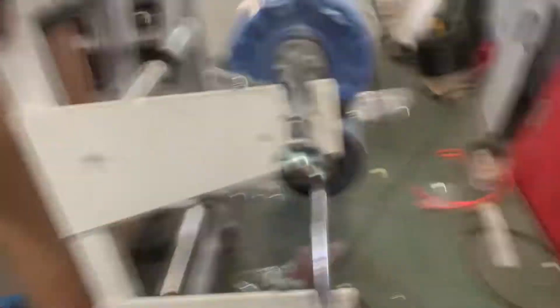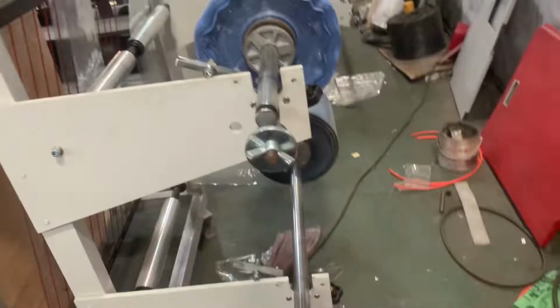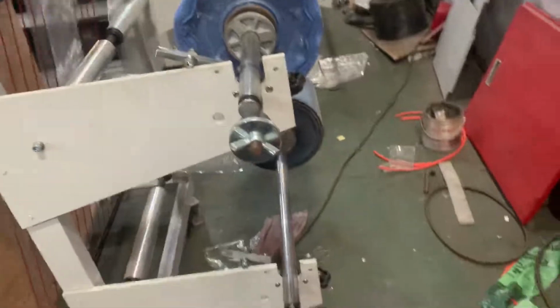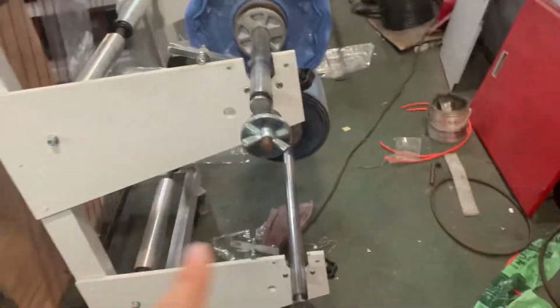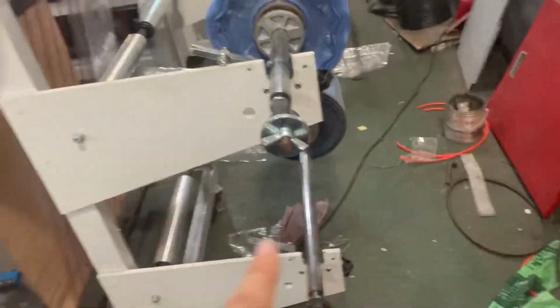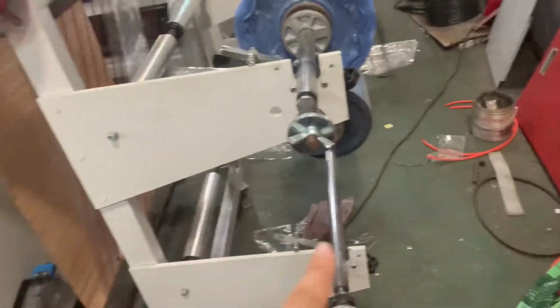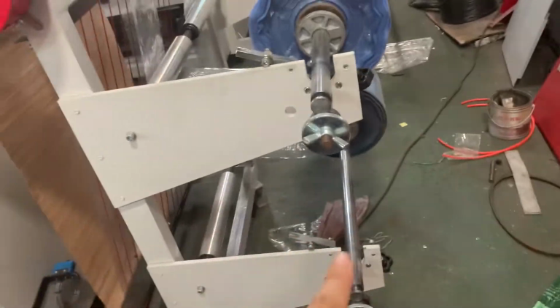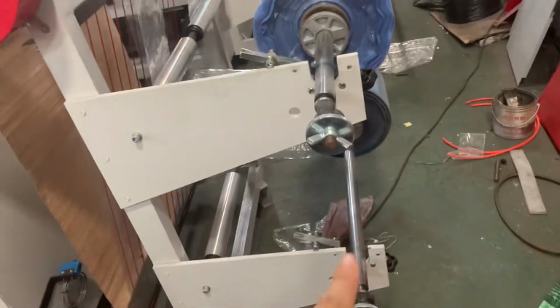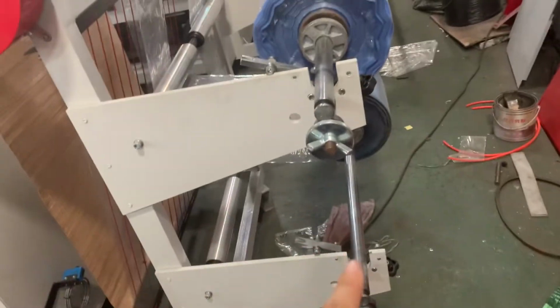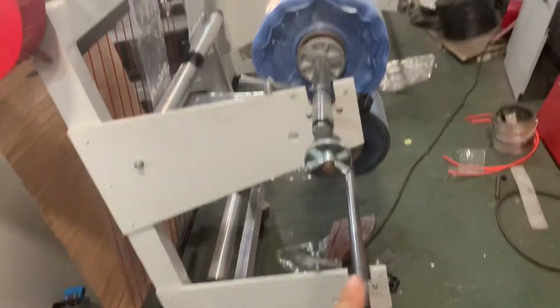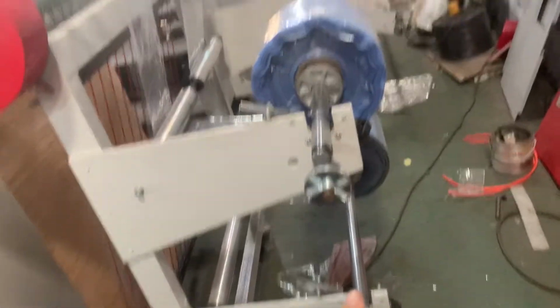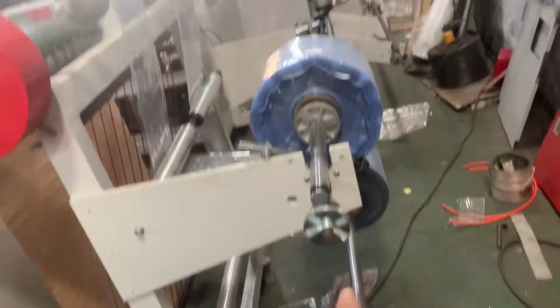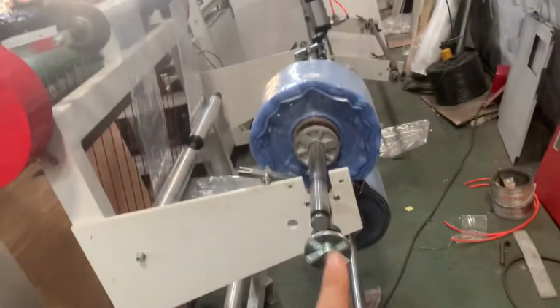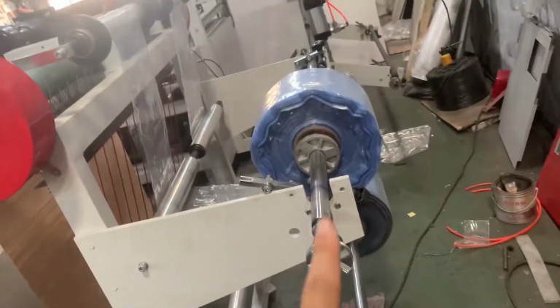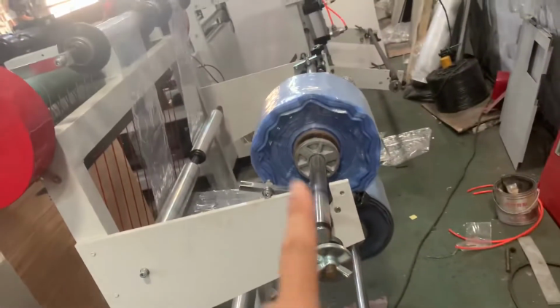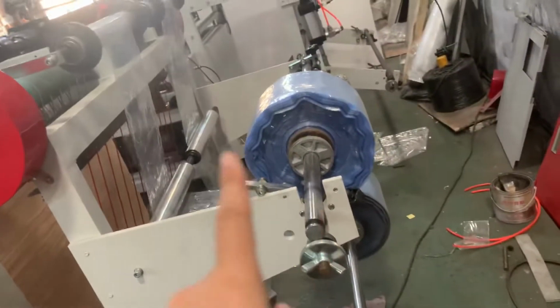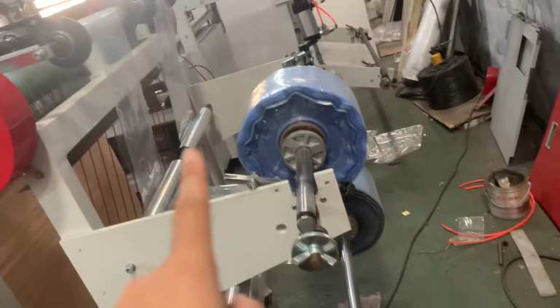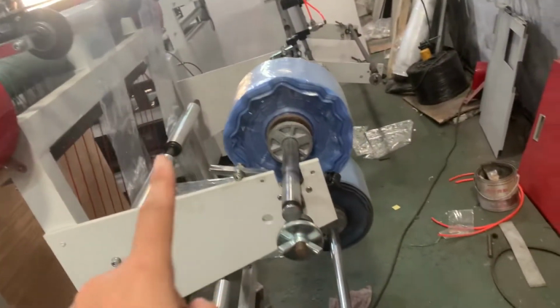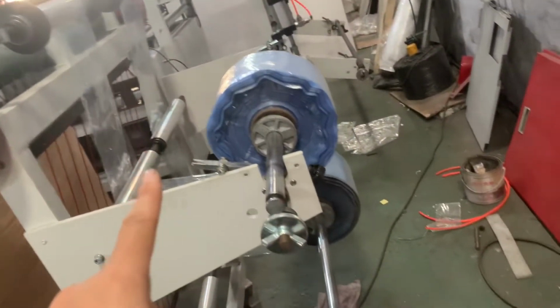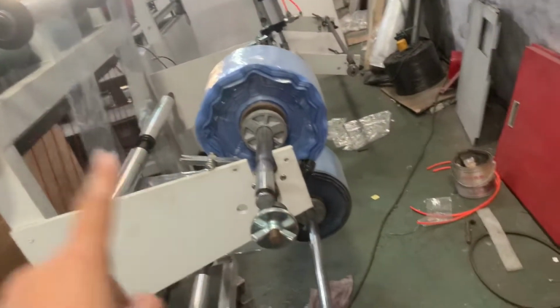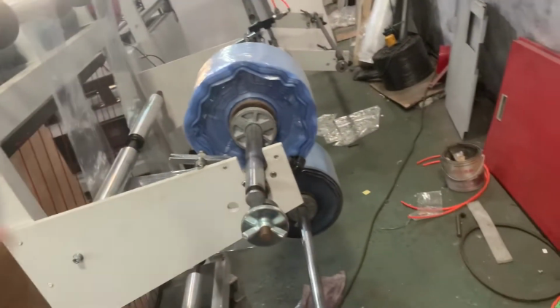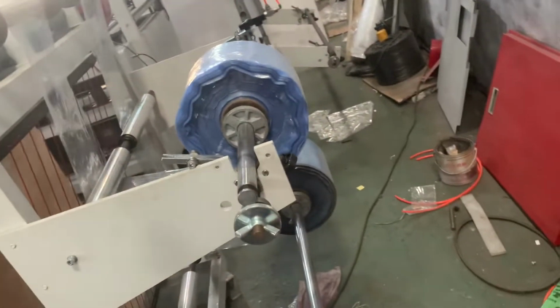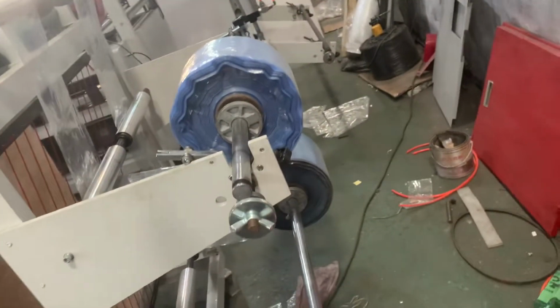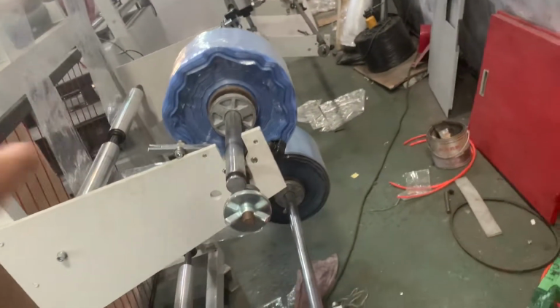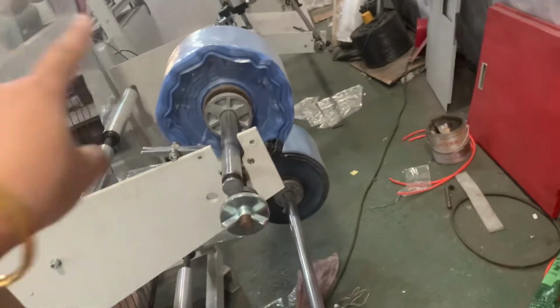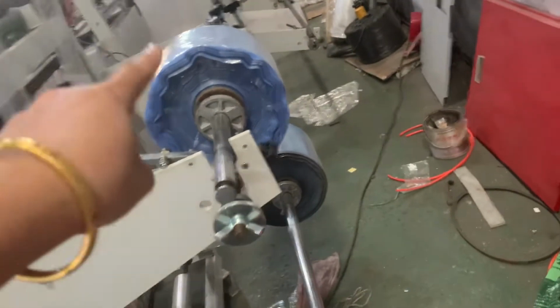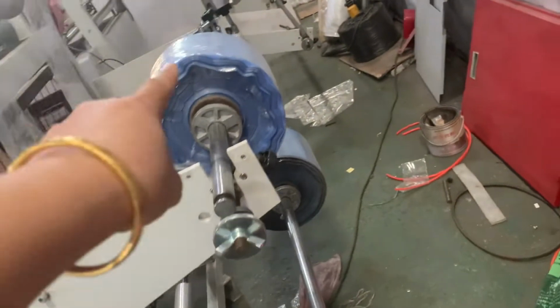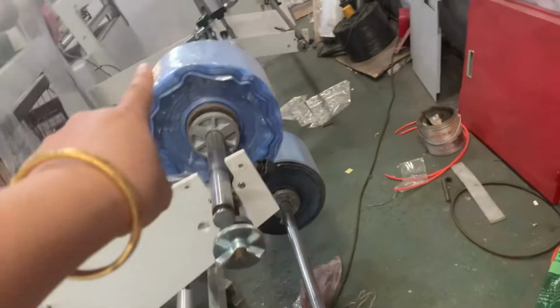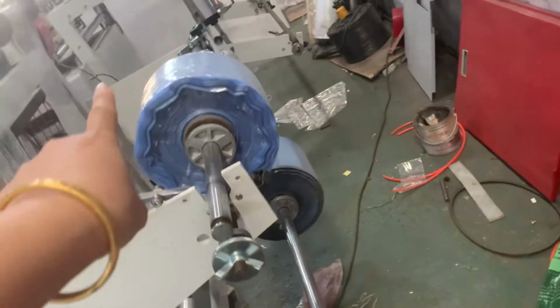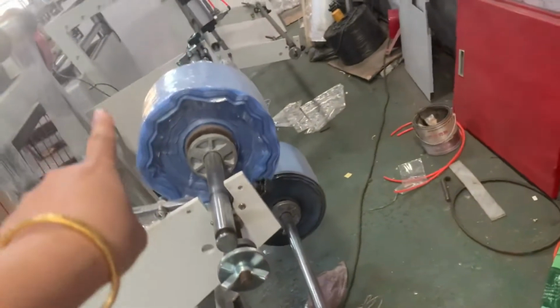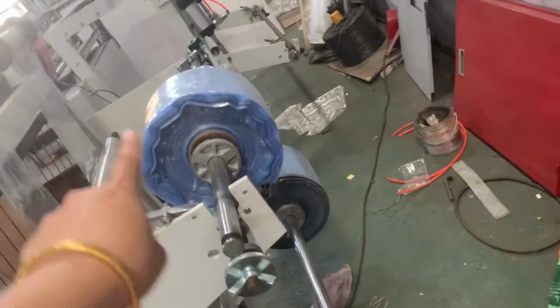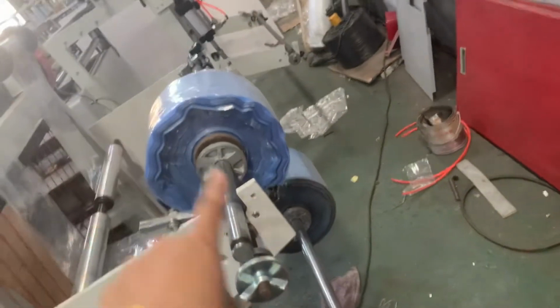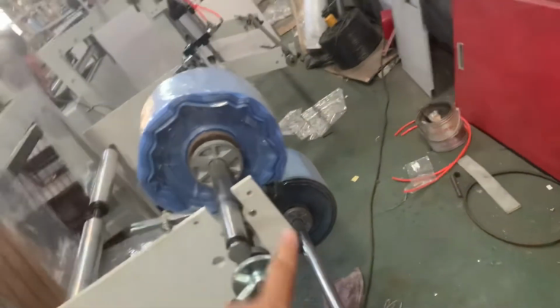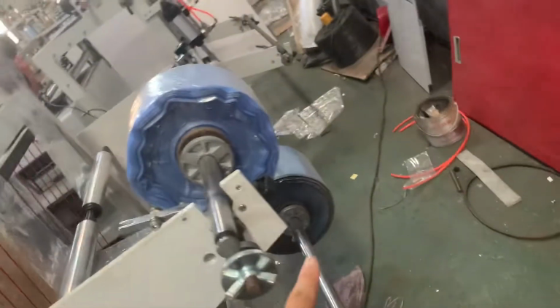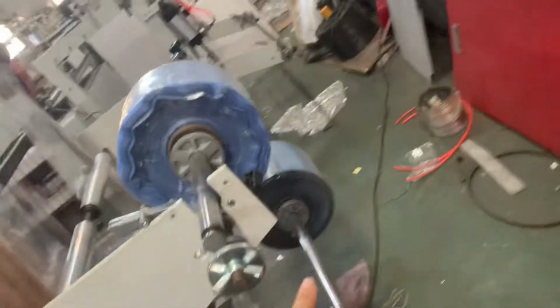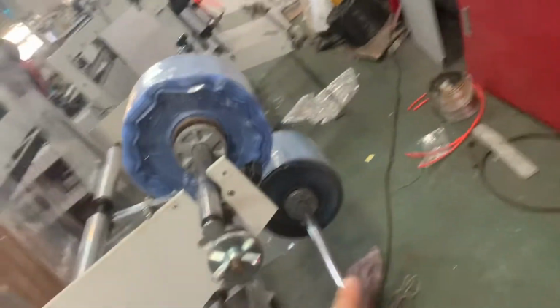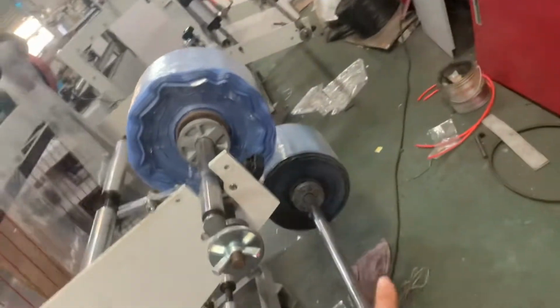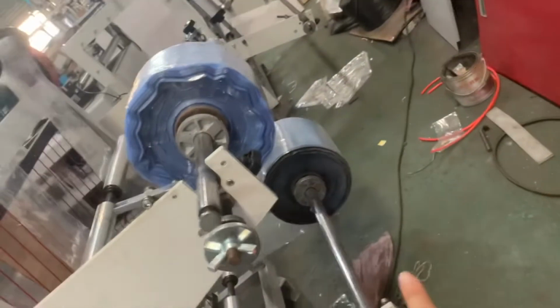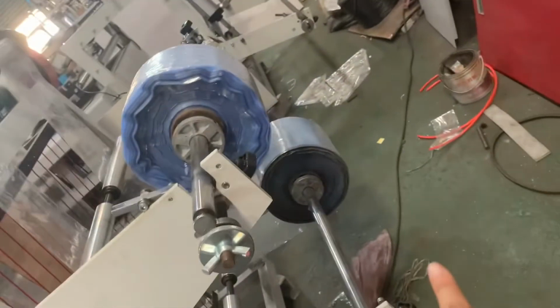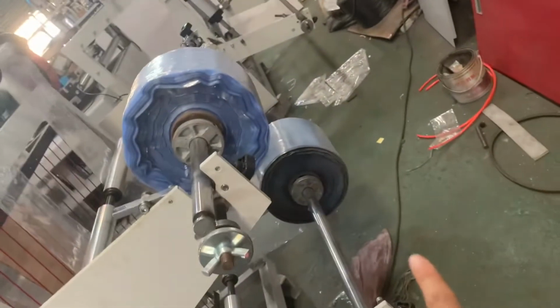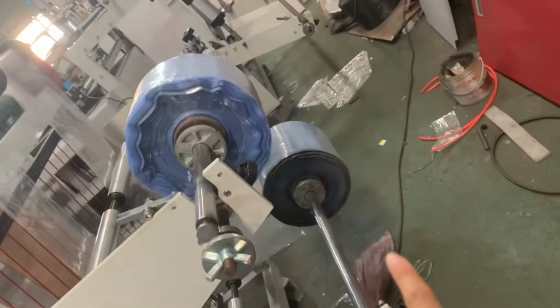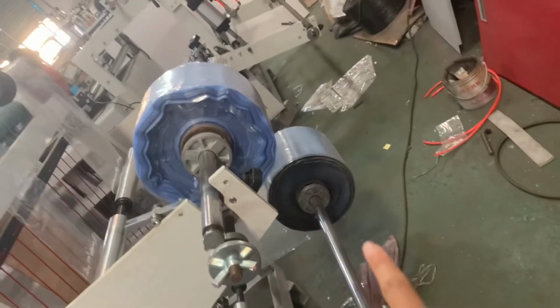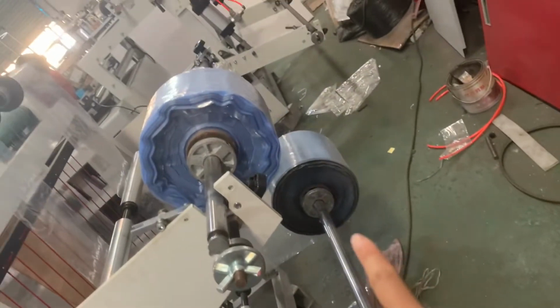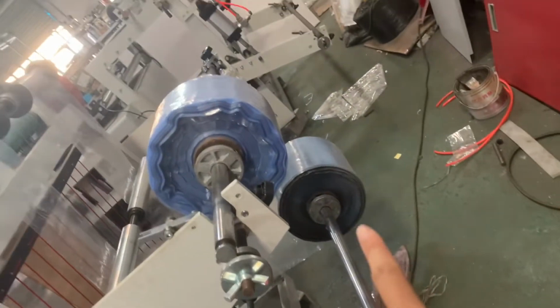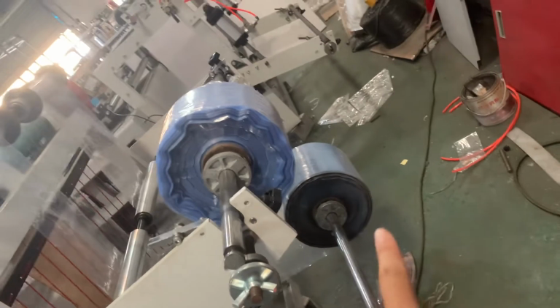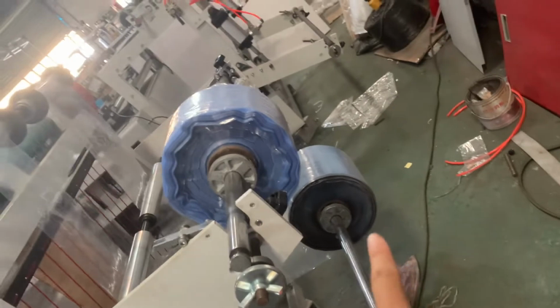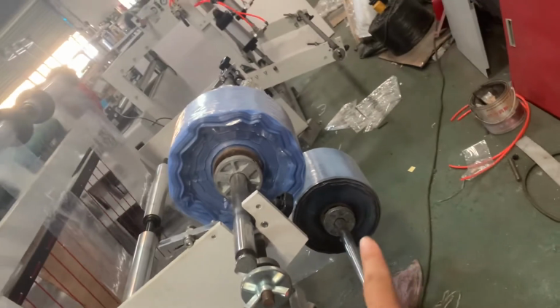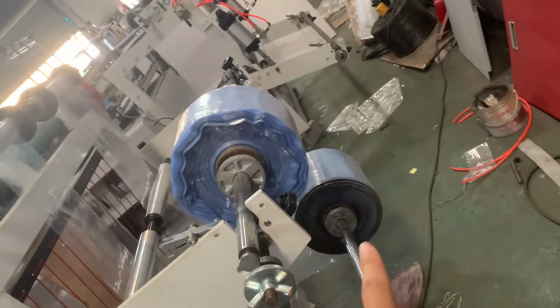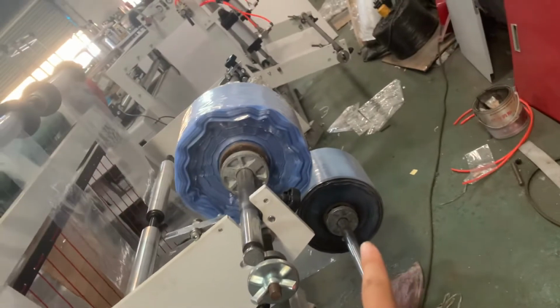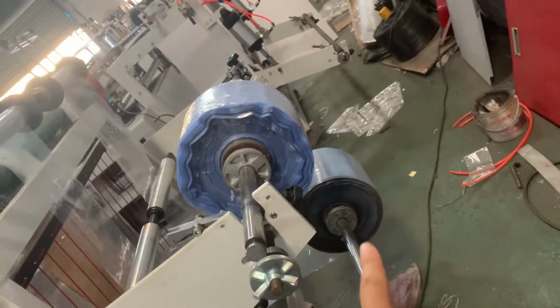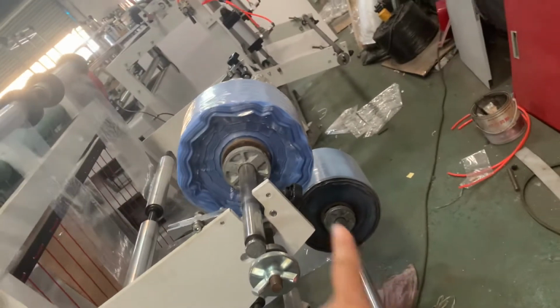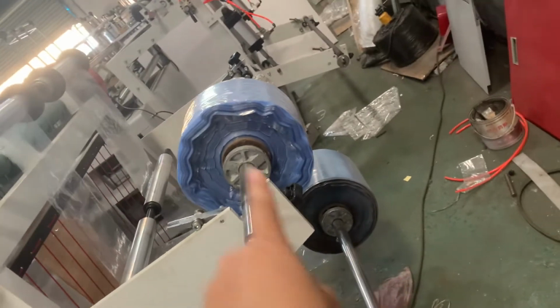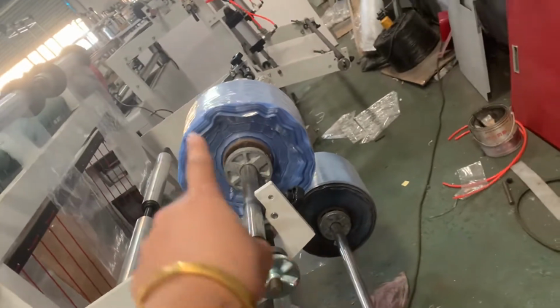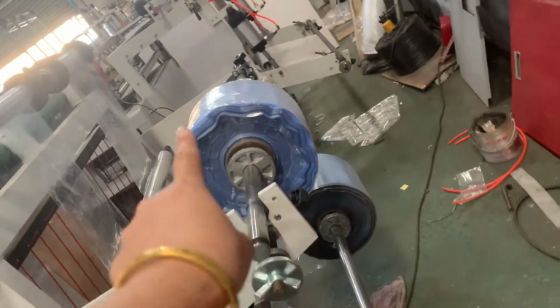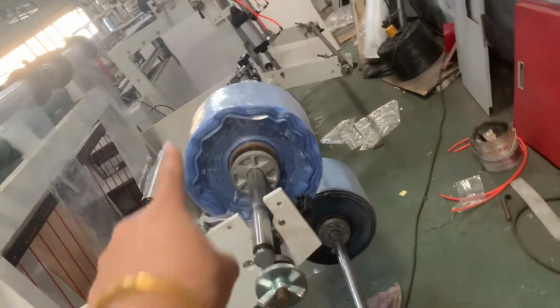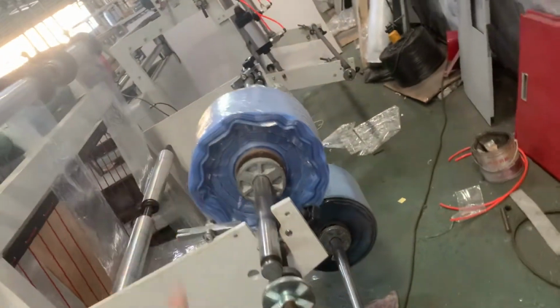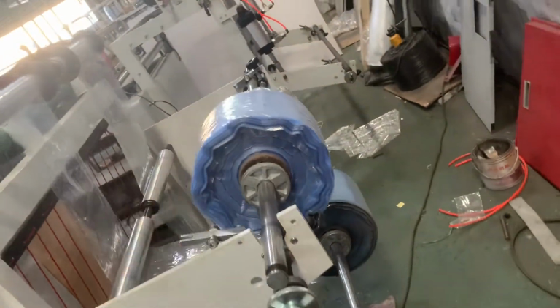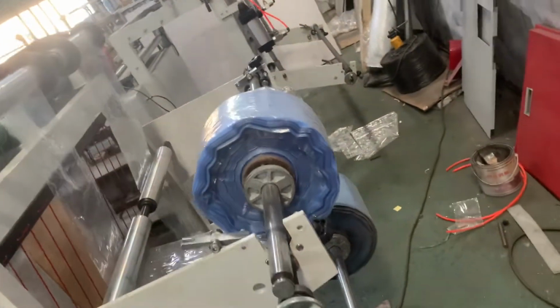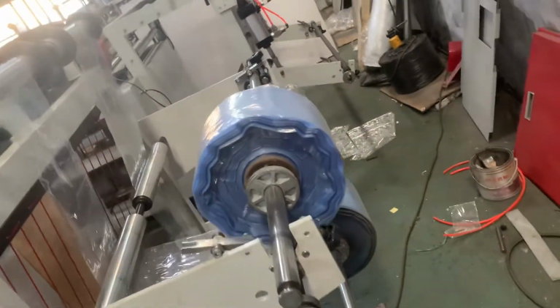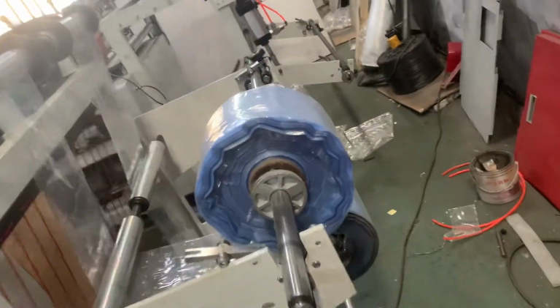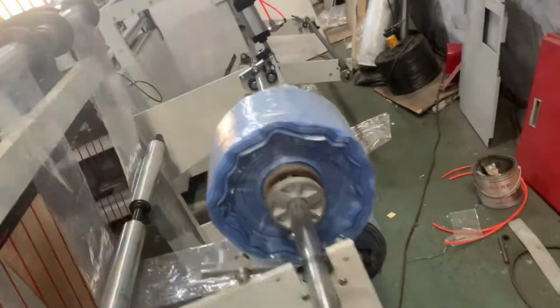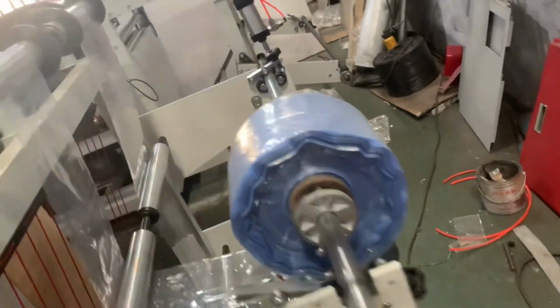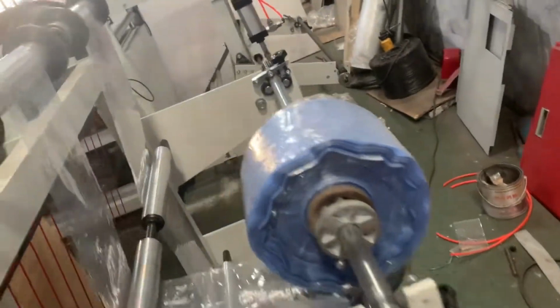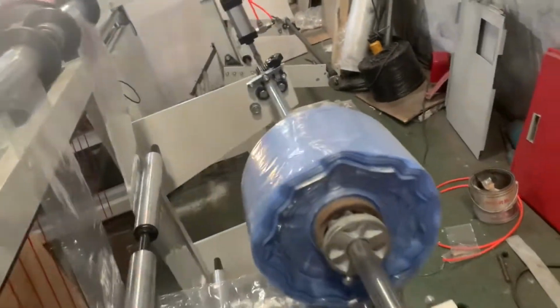This is the LED machine. Double lights. This is the first unwinder and this is the second unwinder.